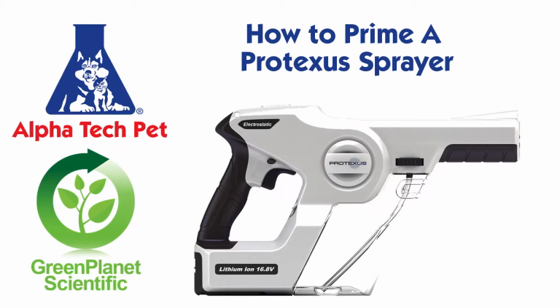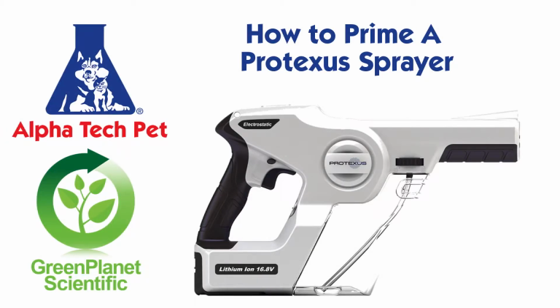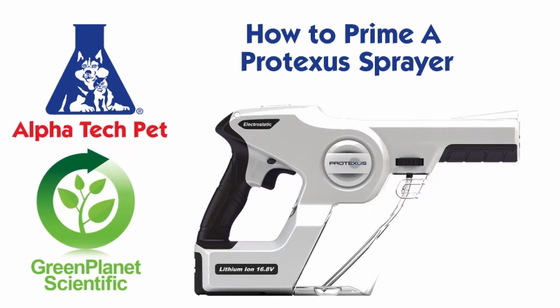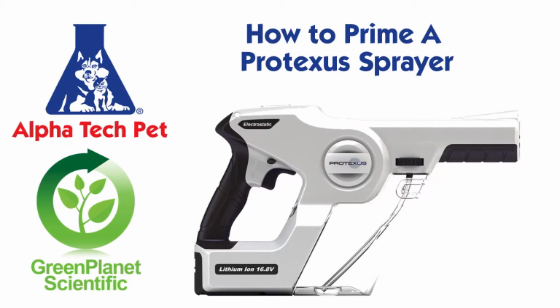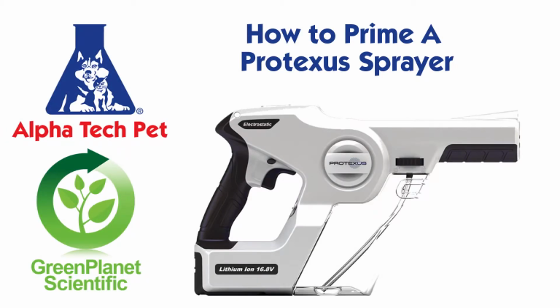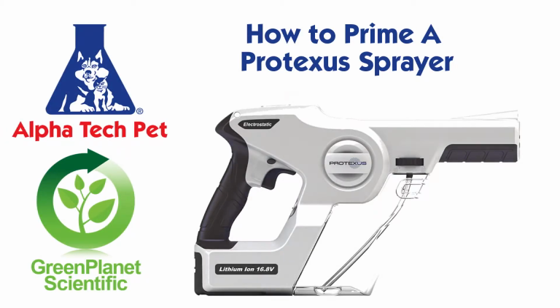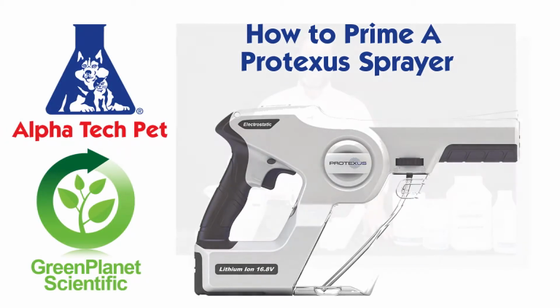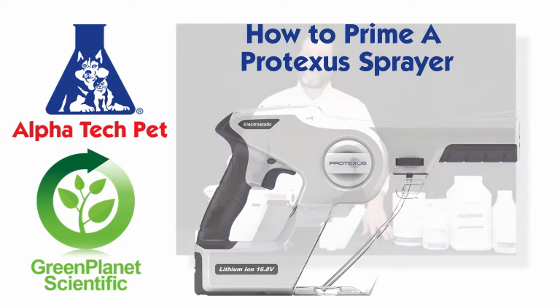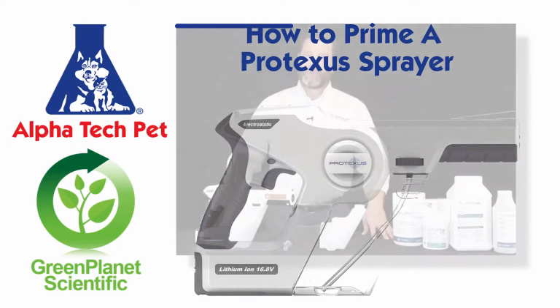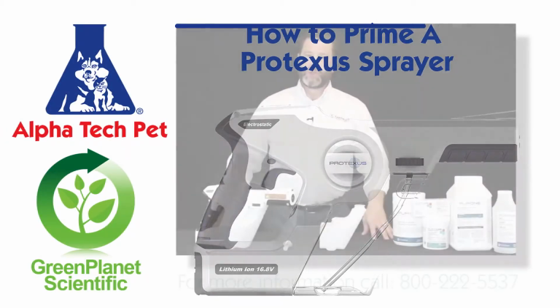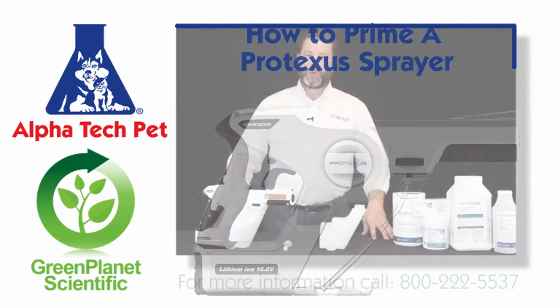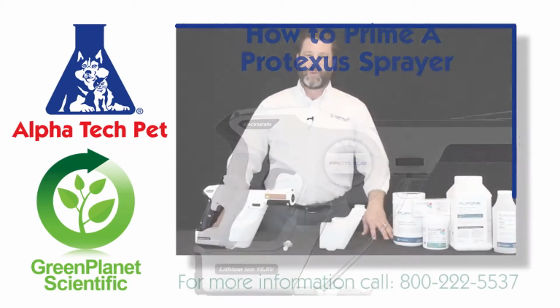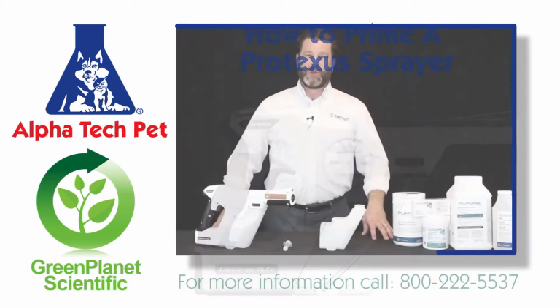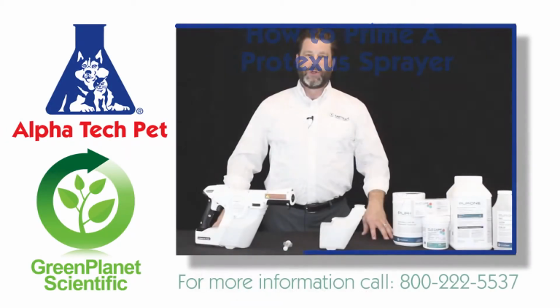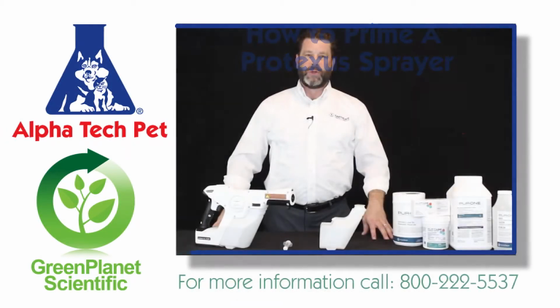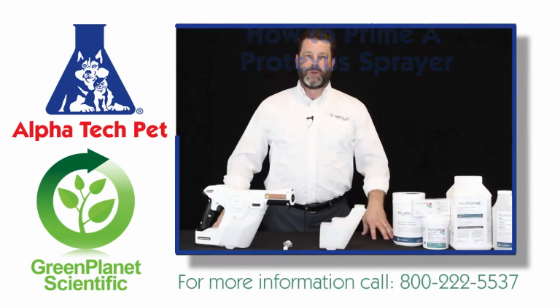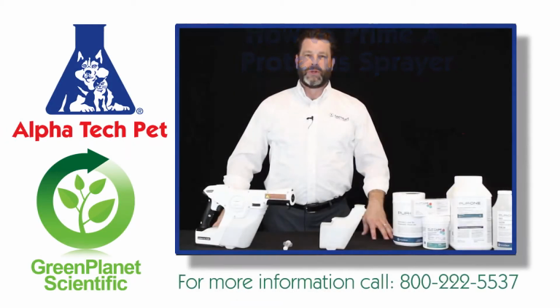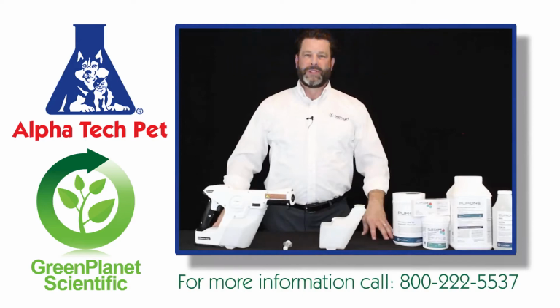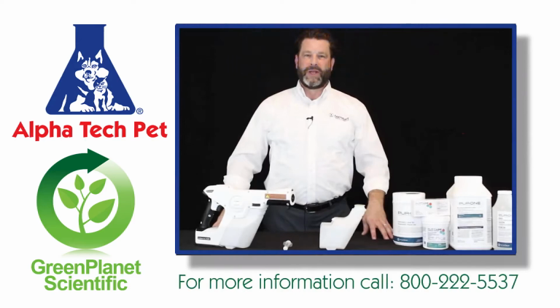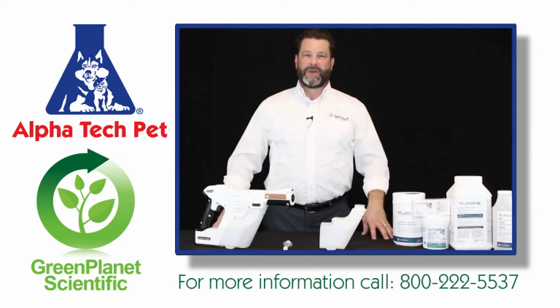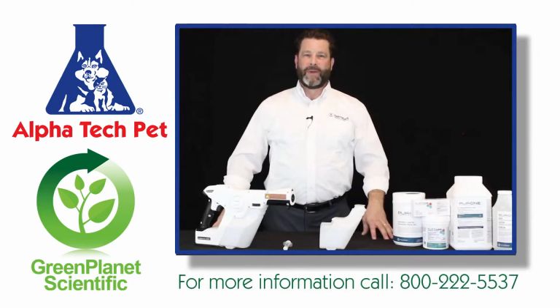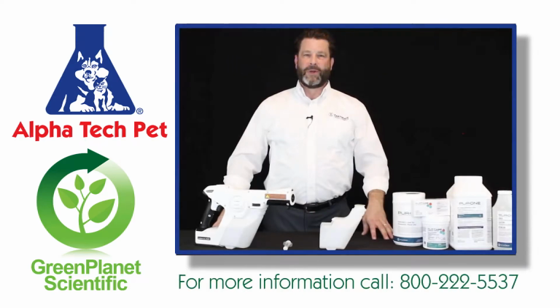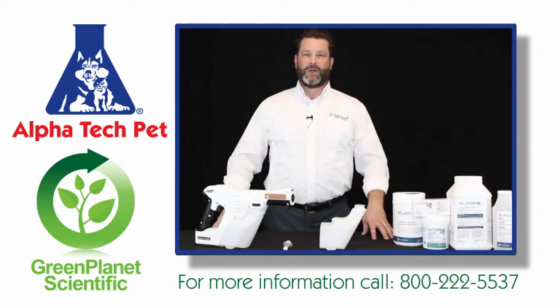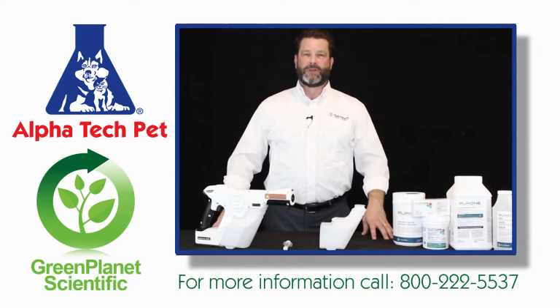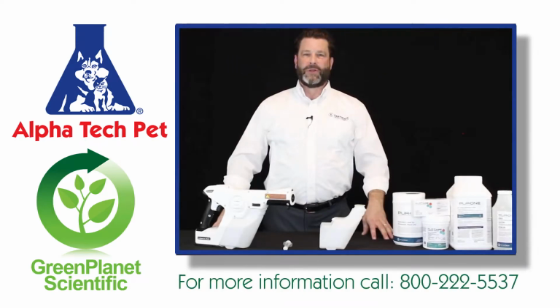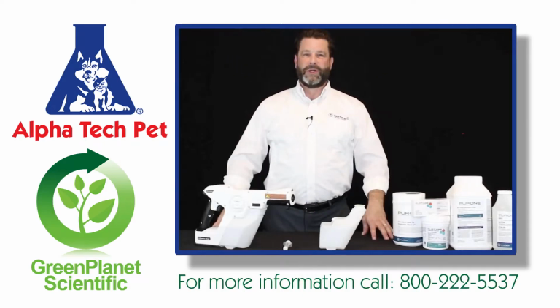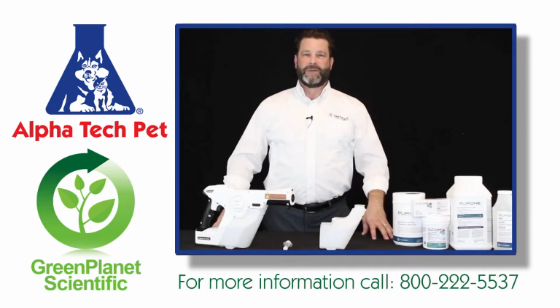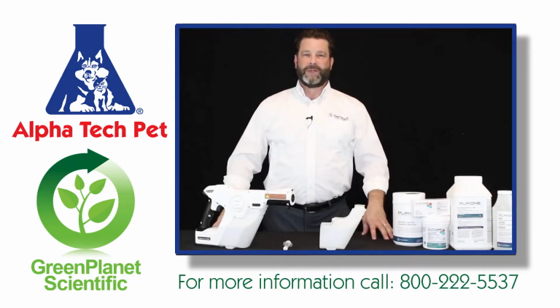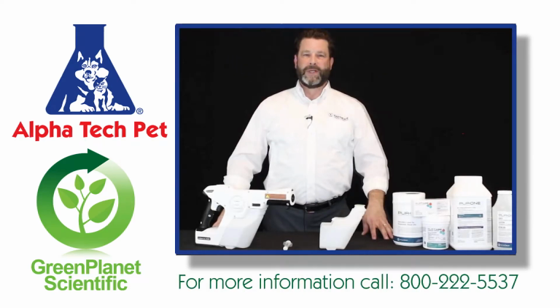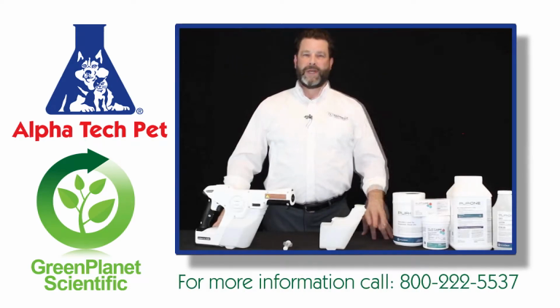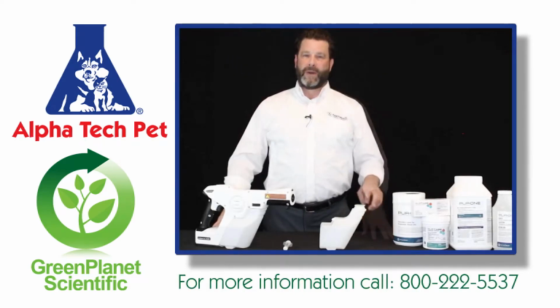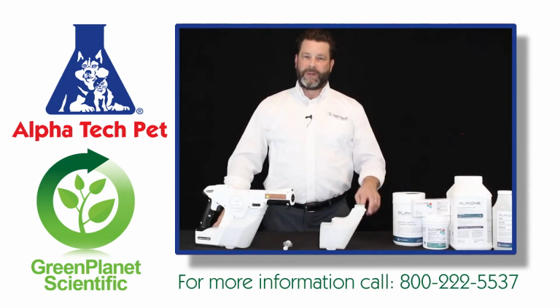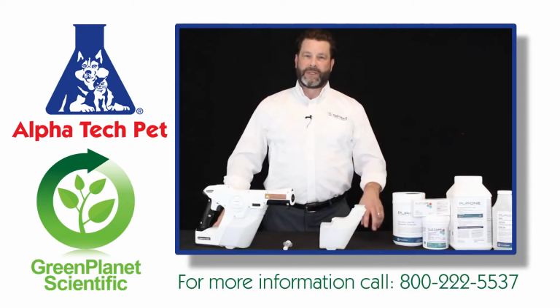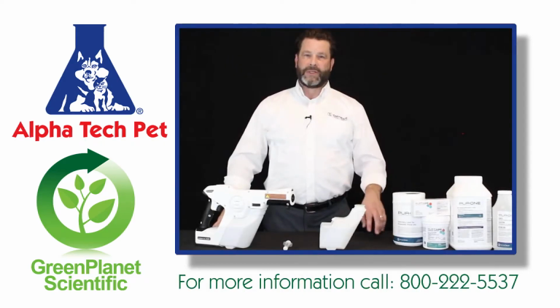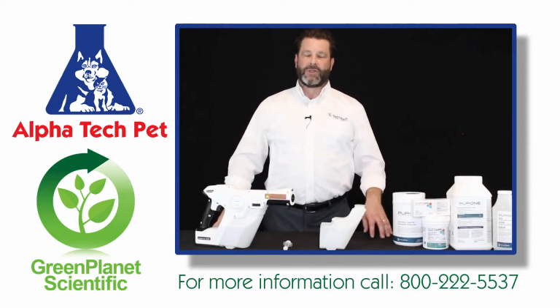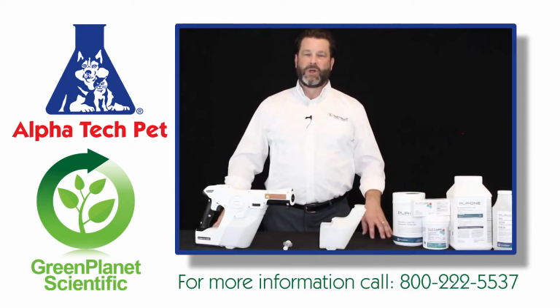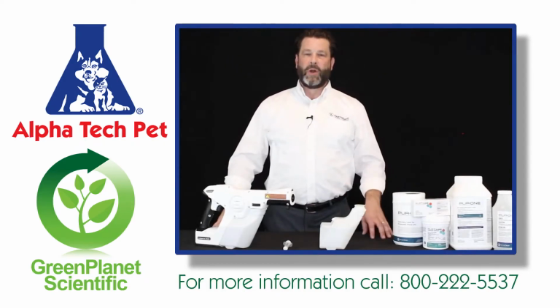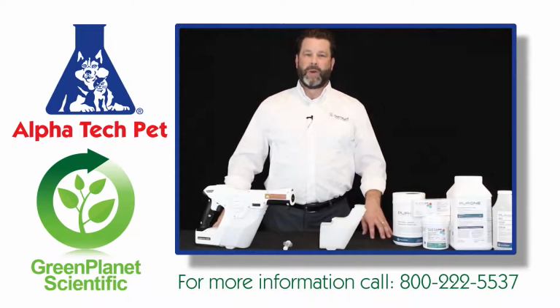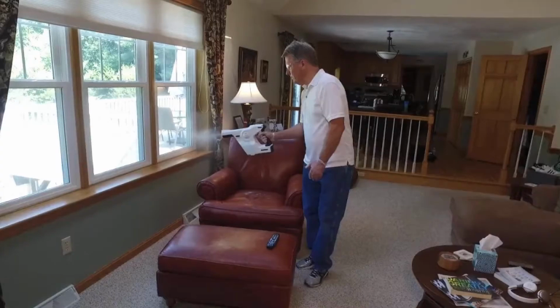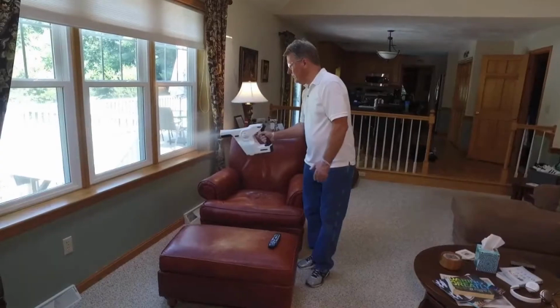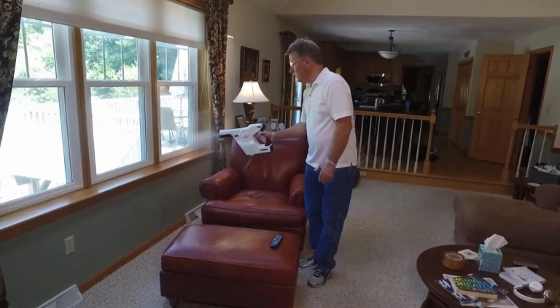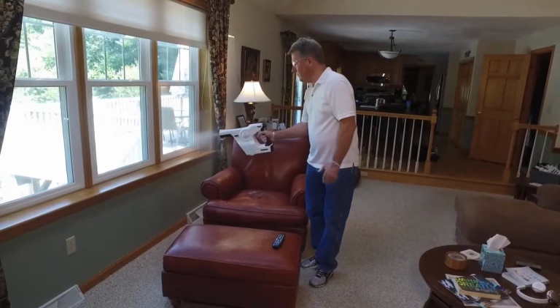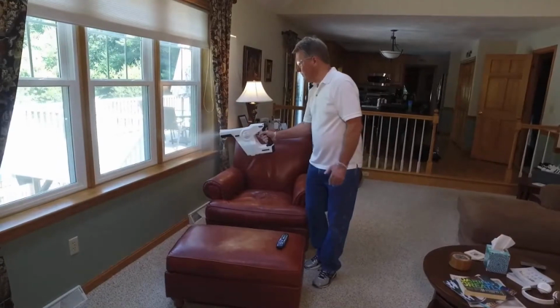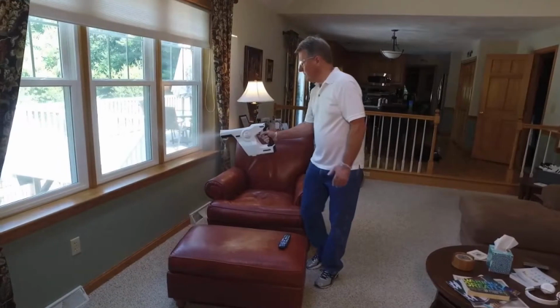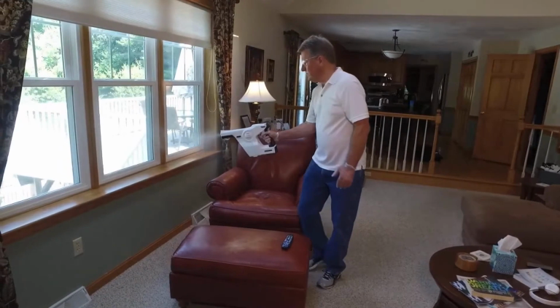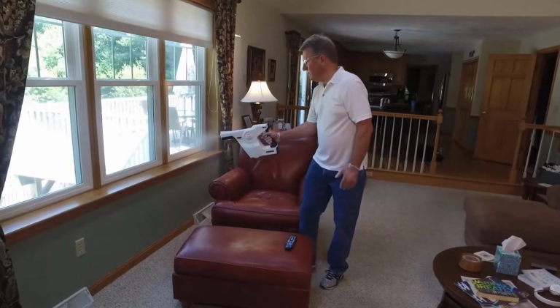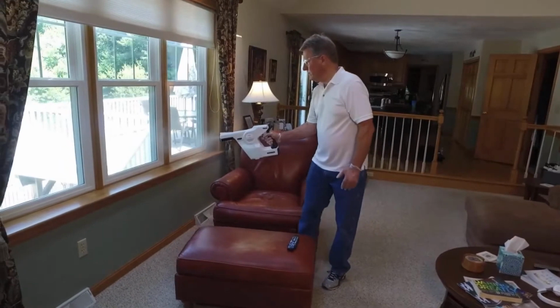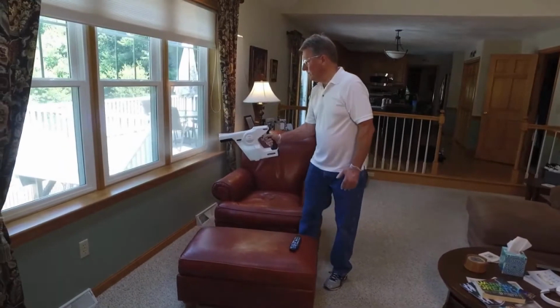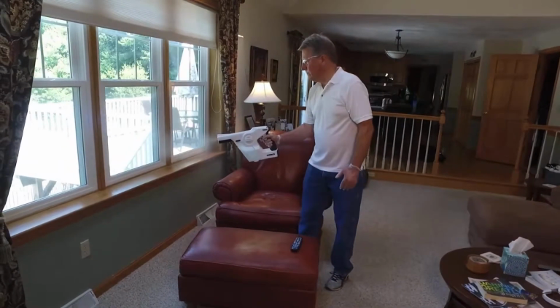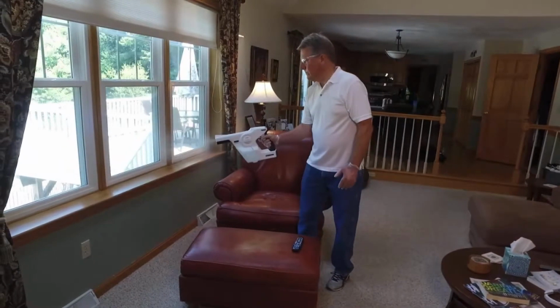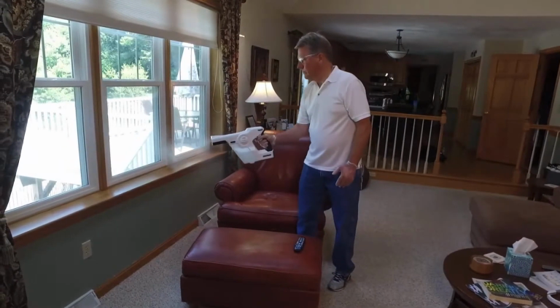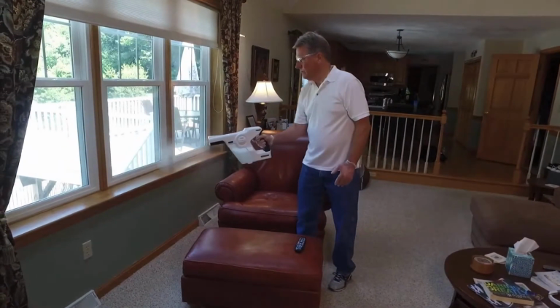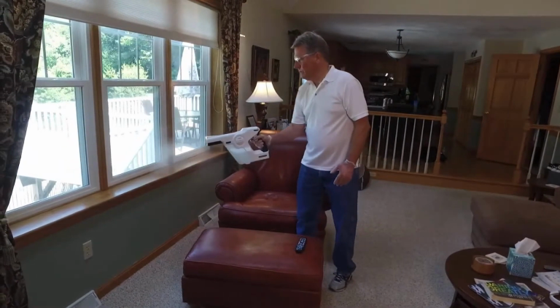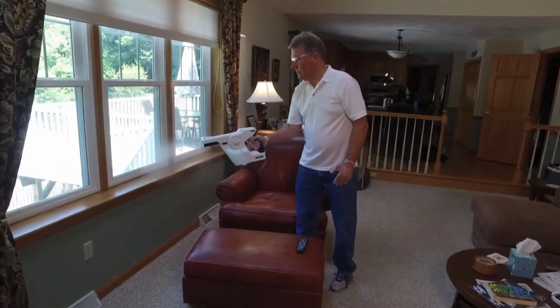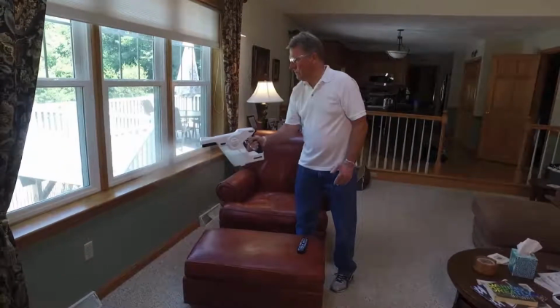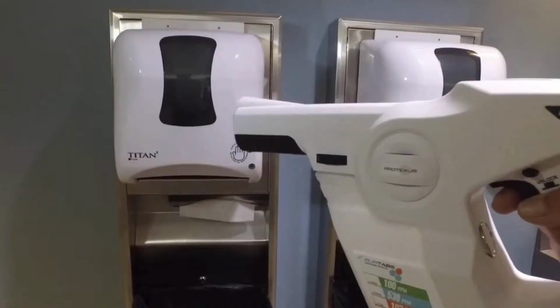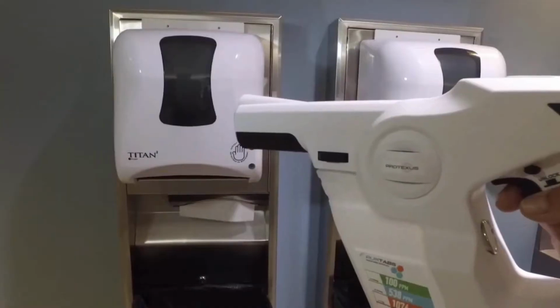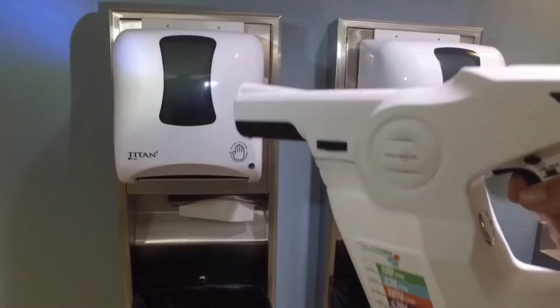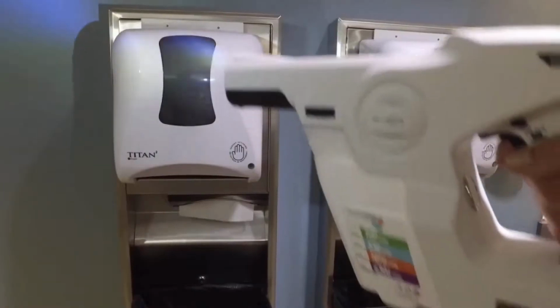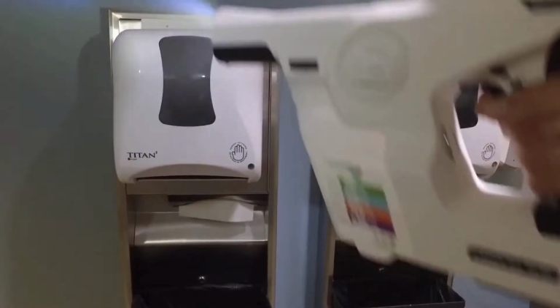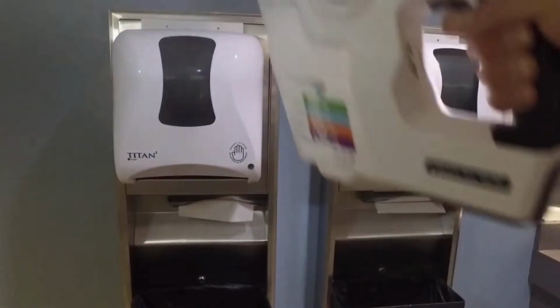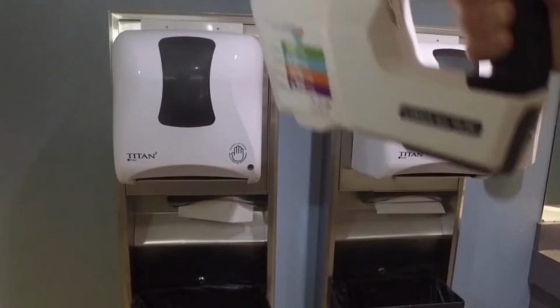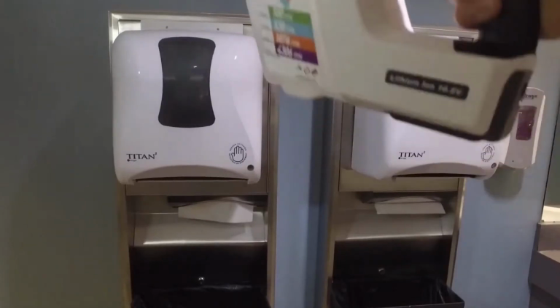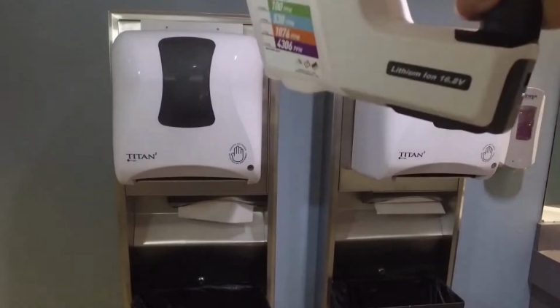Hi, I'm Chris Romagnolo with Earth State Chemical Alternatives. In this installment, I'm going to show you how to get a stubborn sprayer working again.